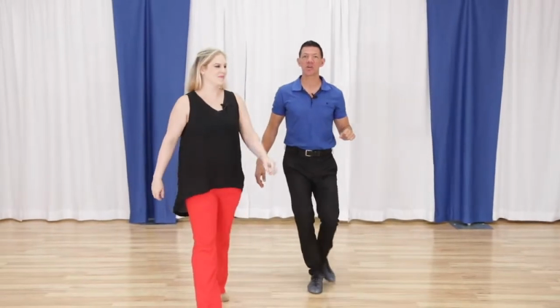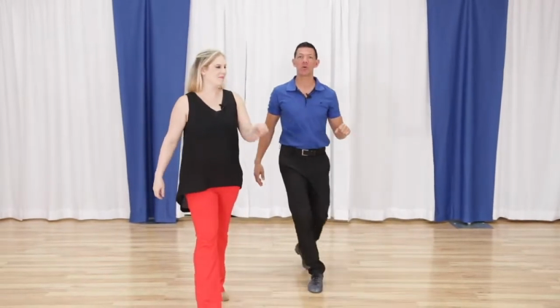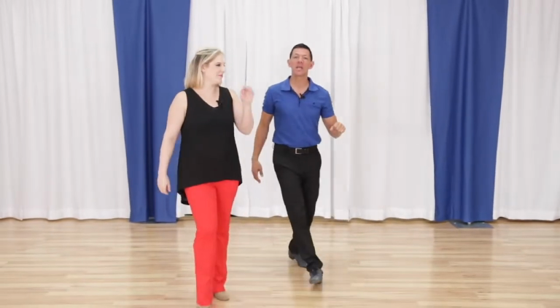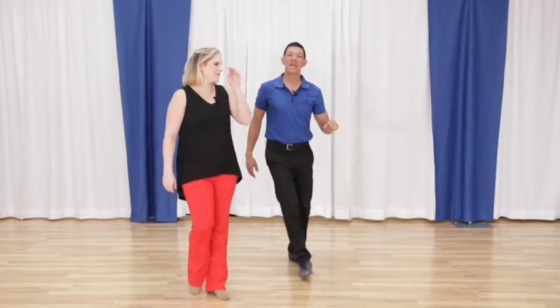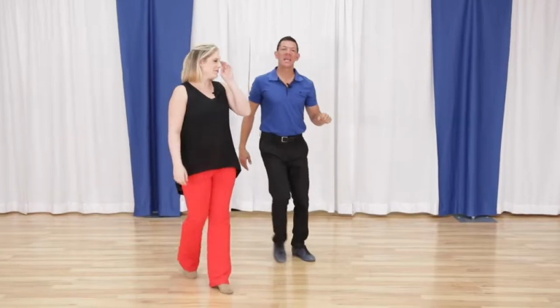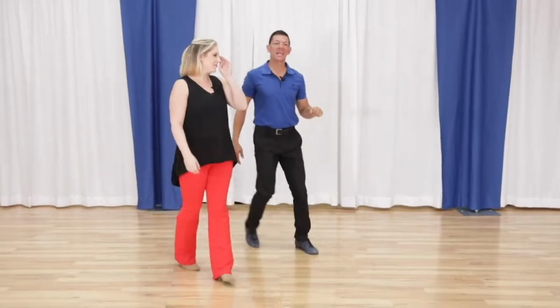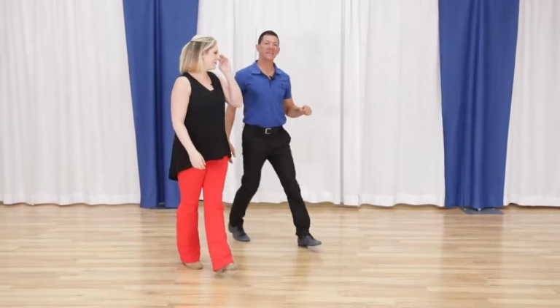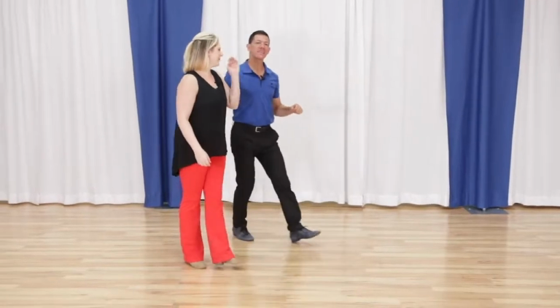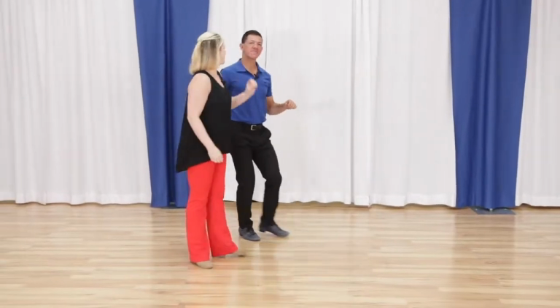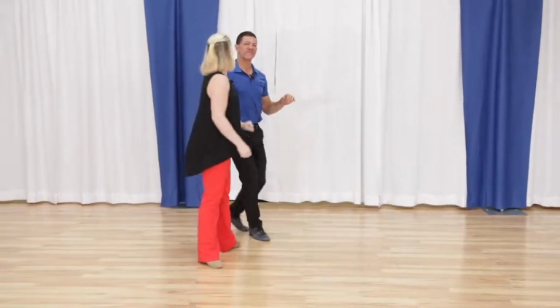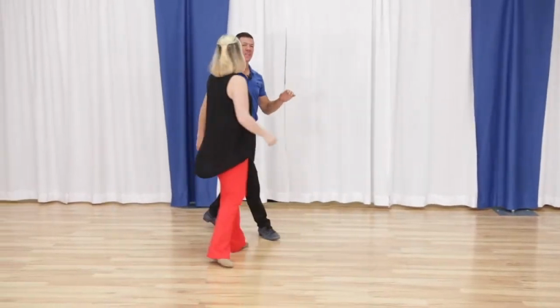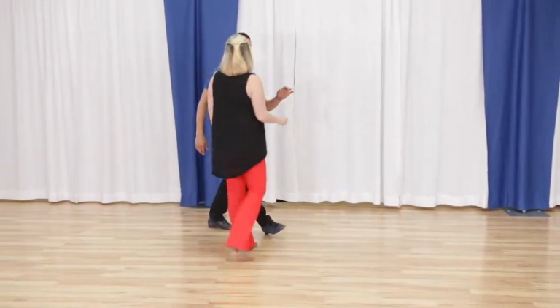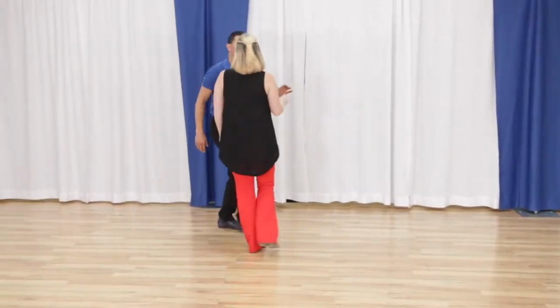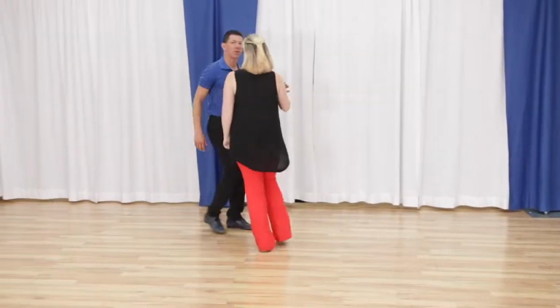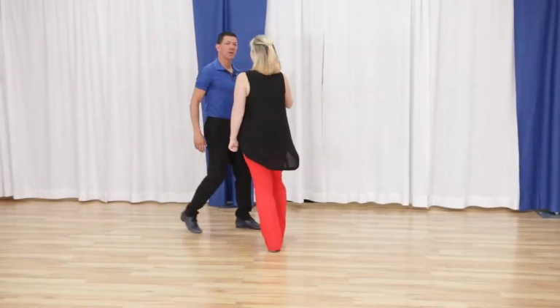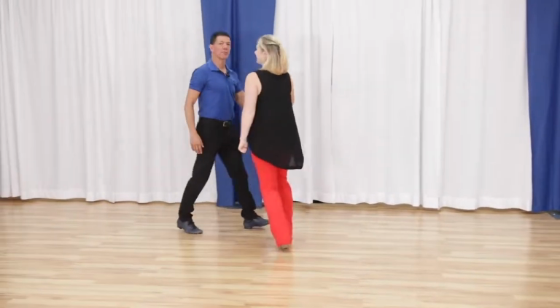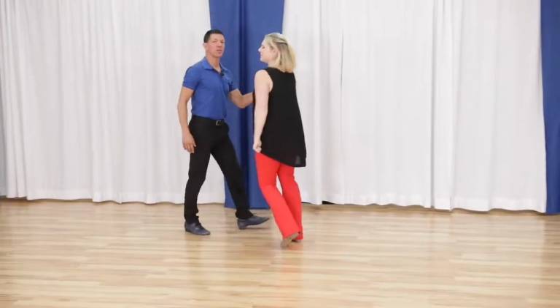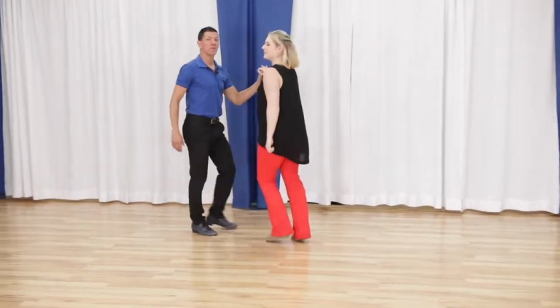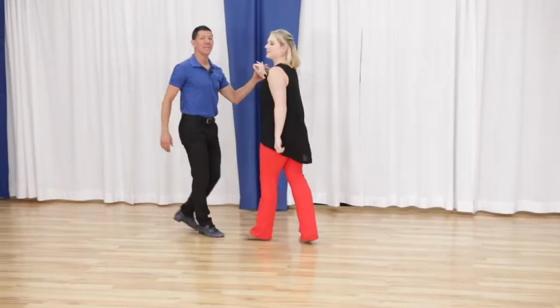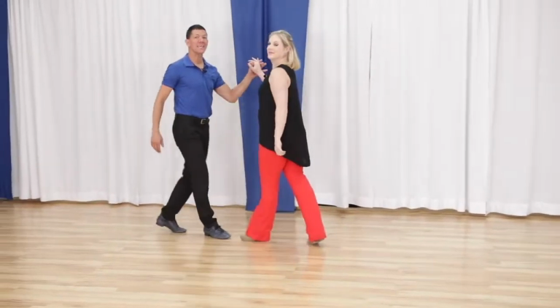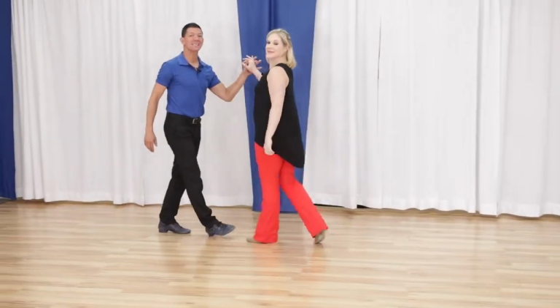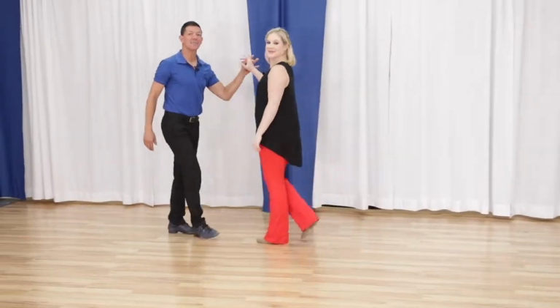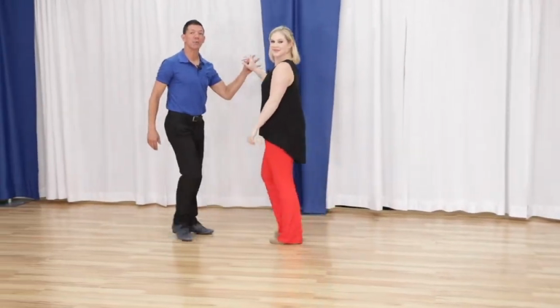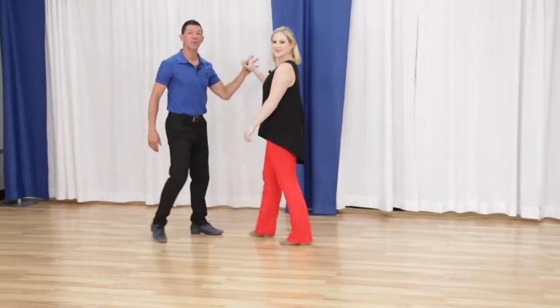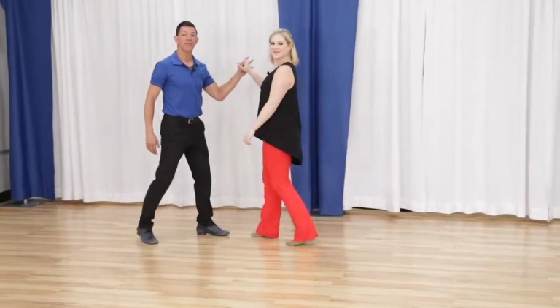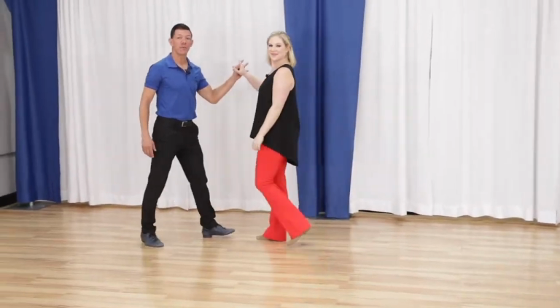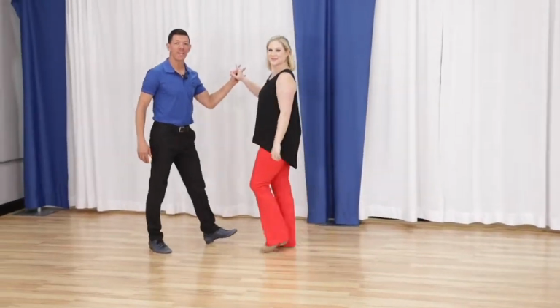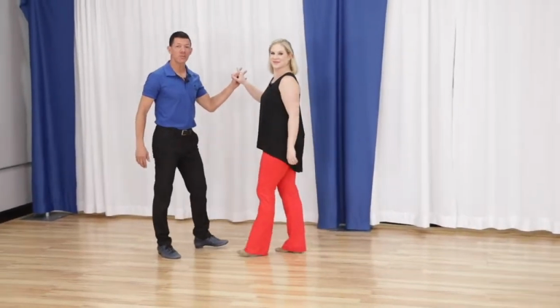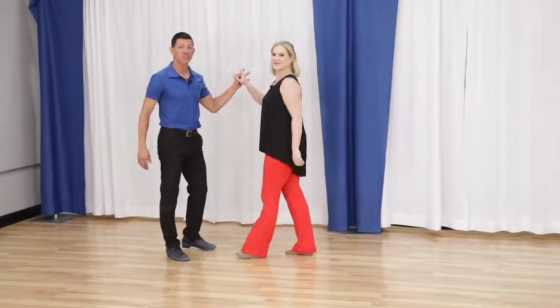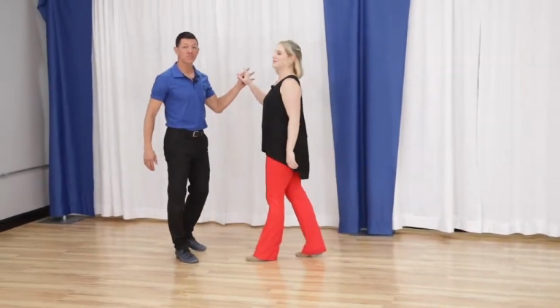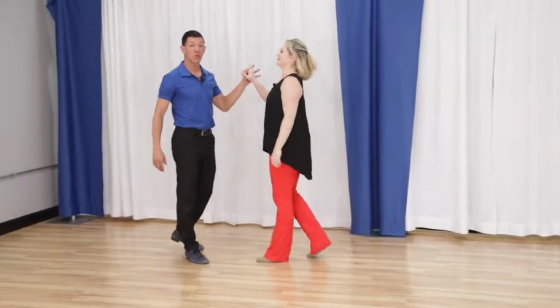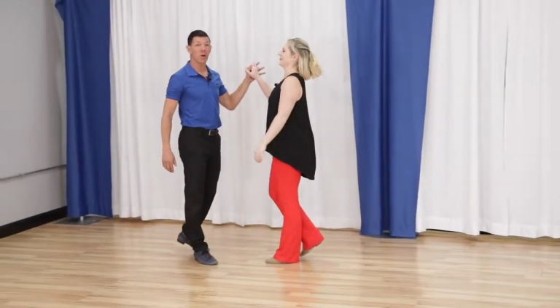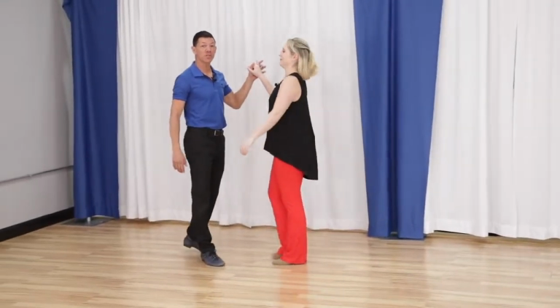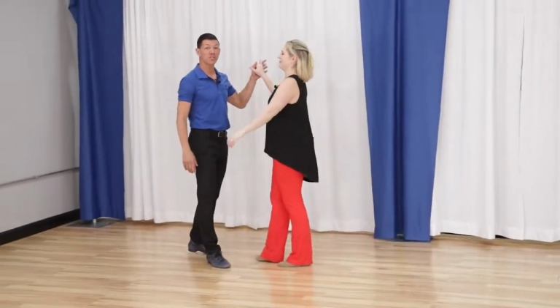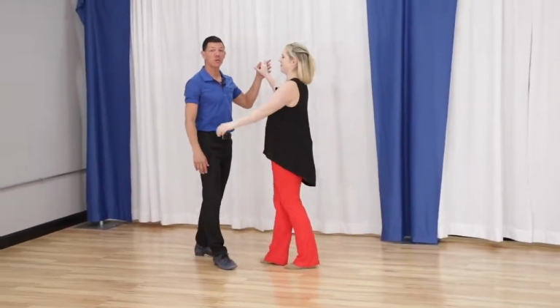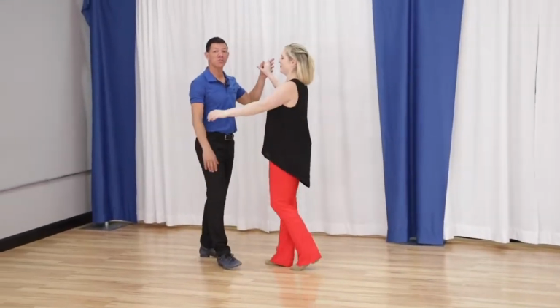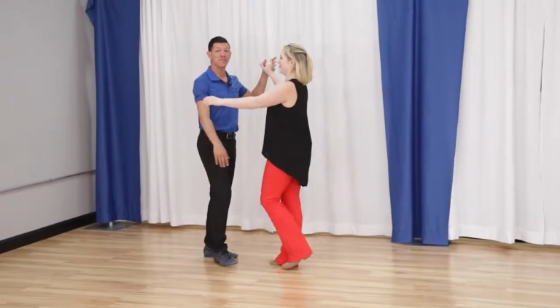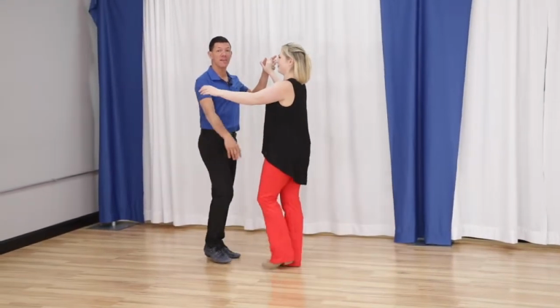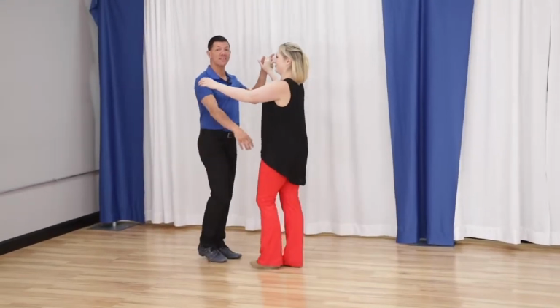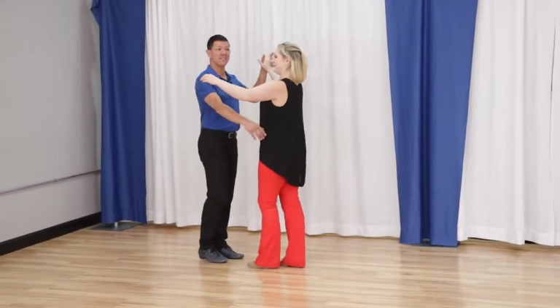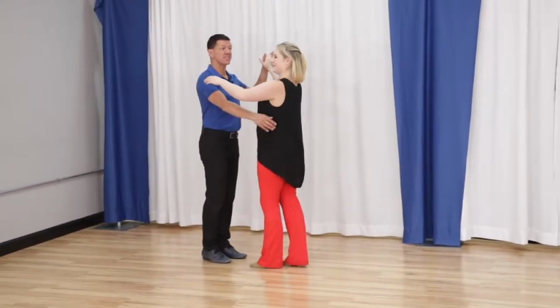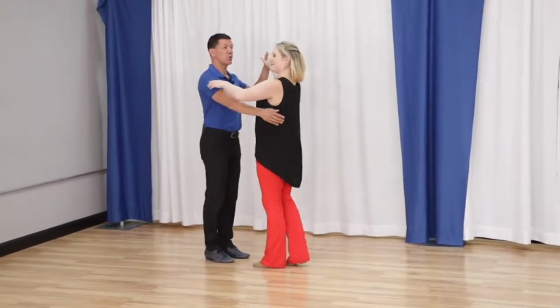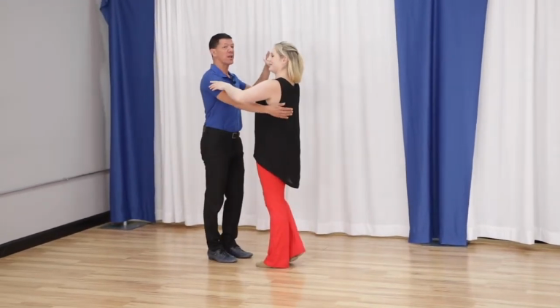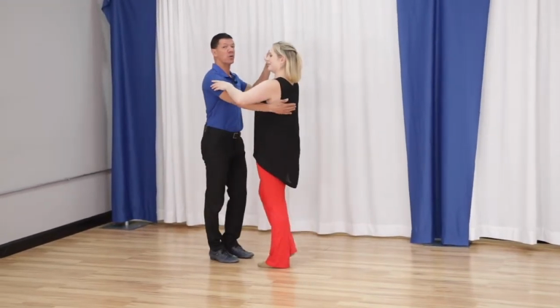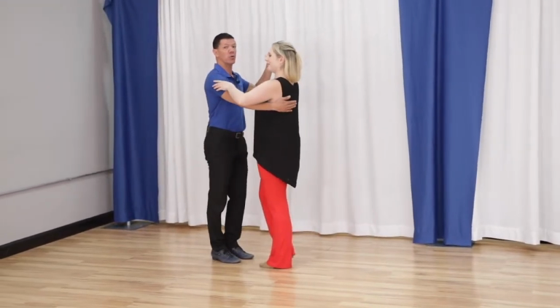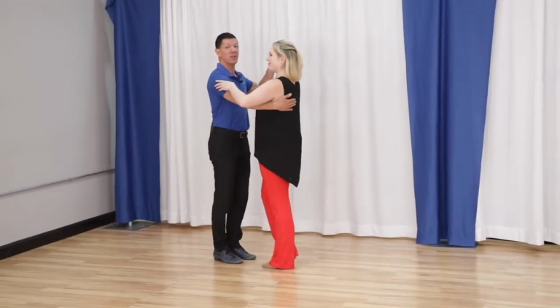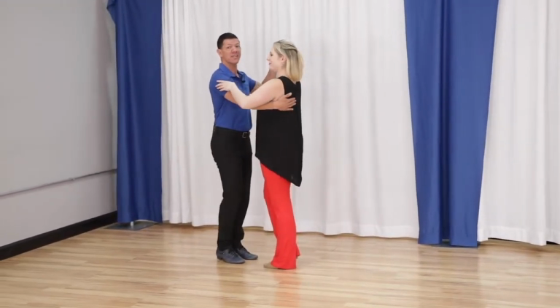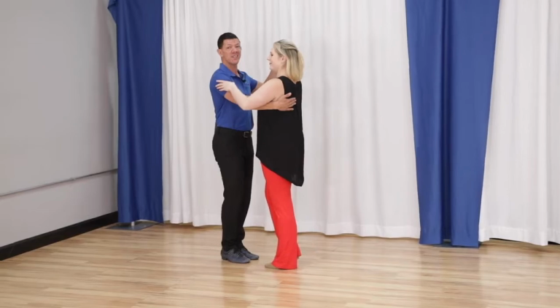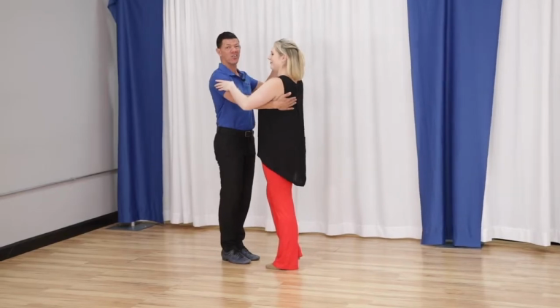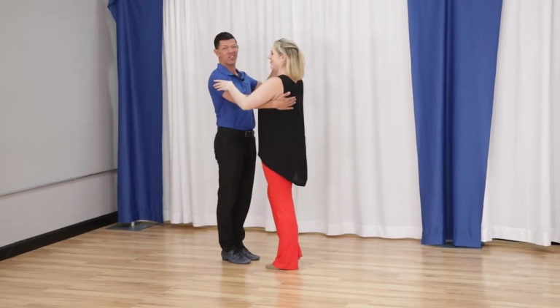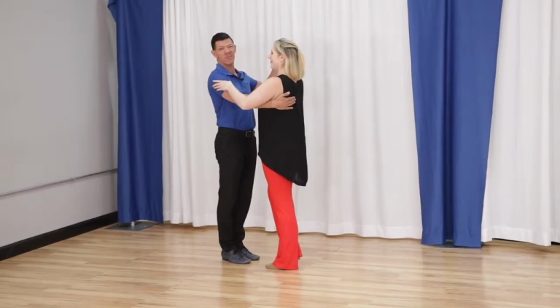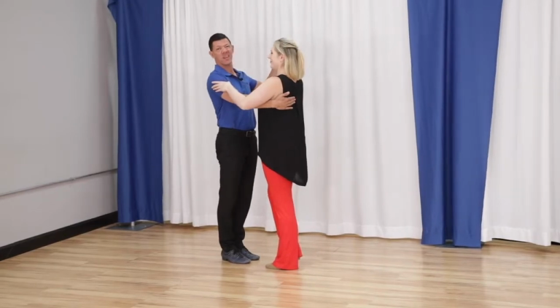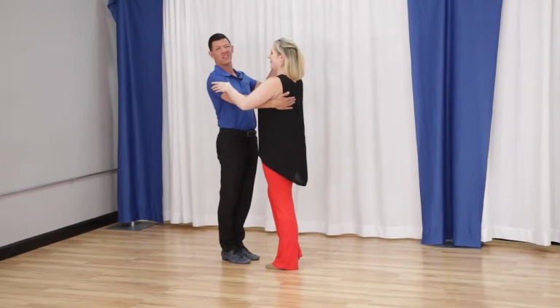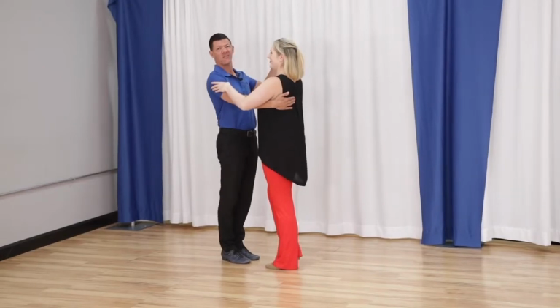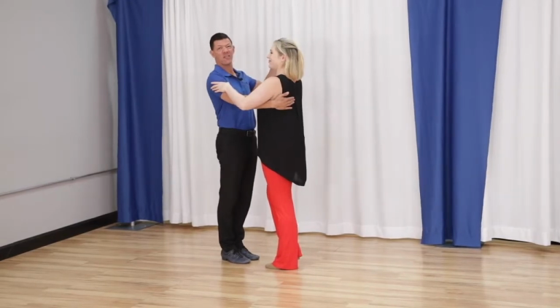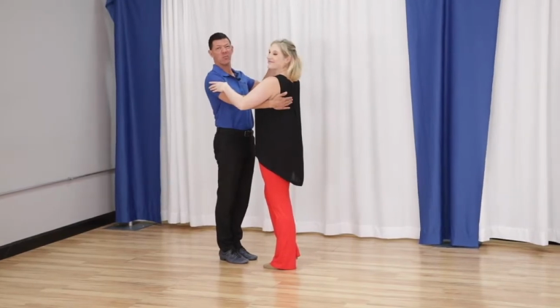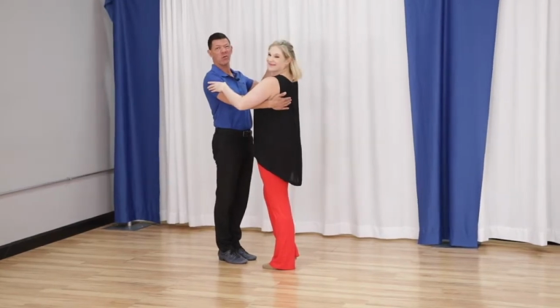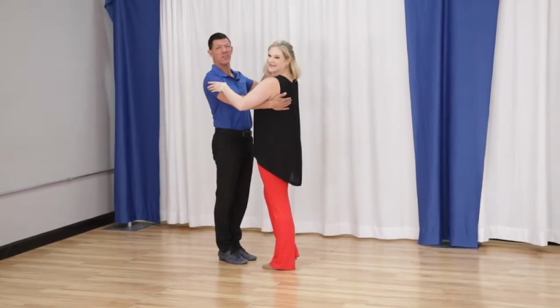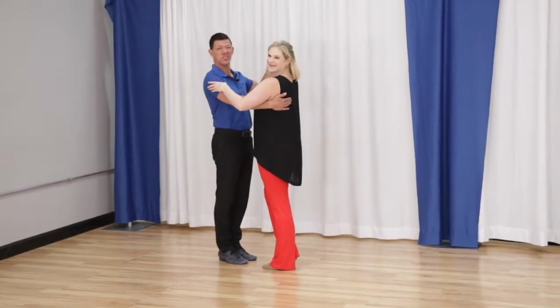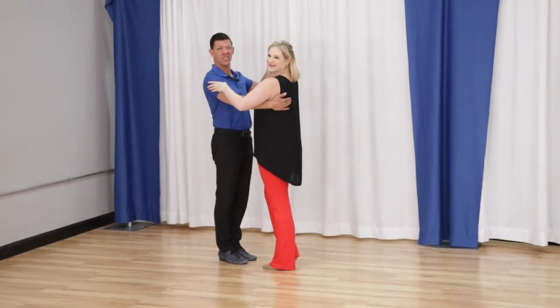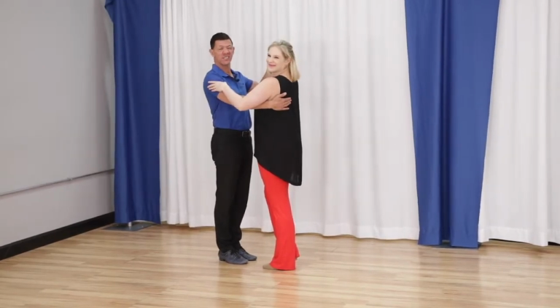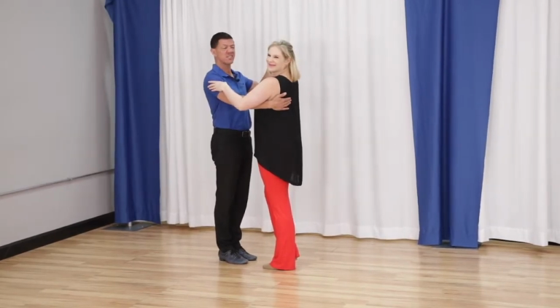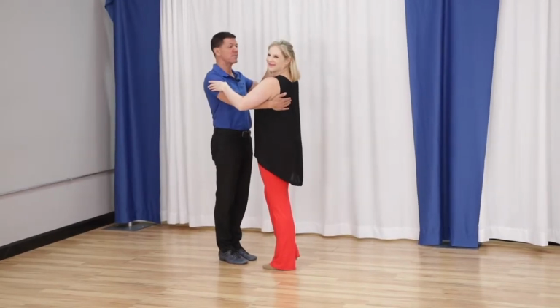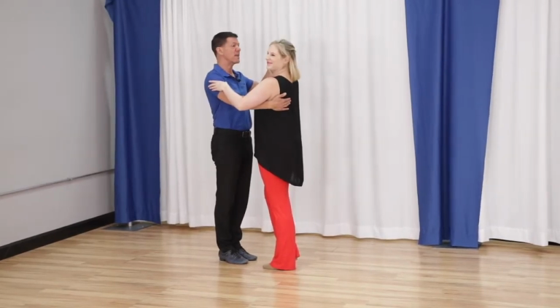In this video, we're going to bring you an easy move for beginners. This requires no spins. It's quite cool, and it's currently Megan's favorite move — and she likes to spin.